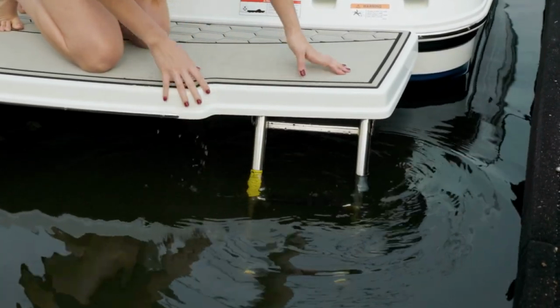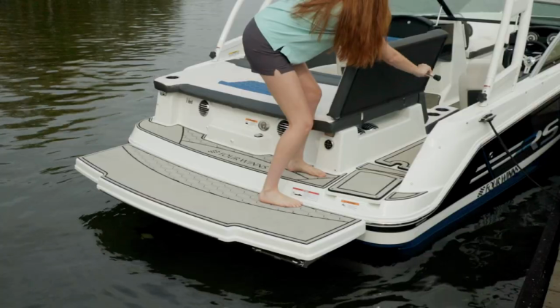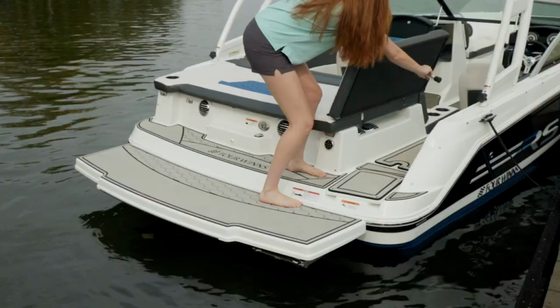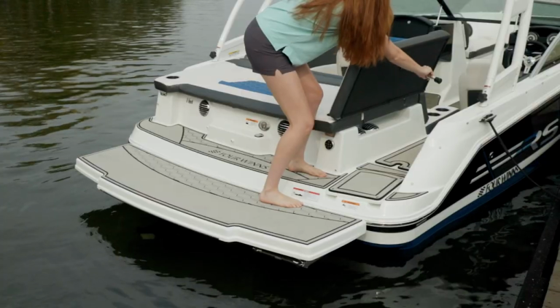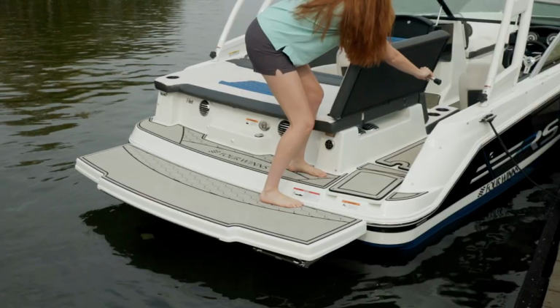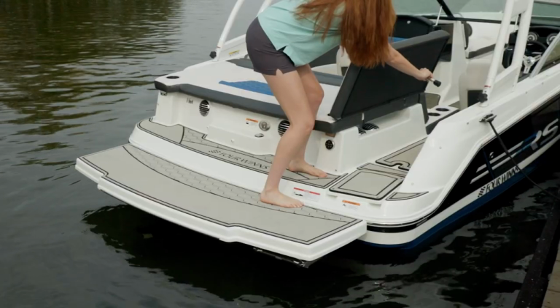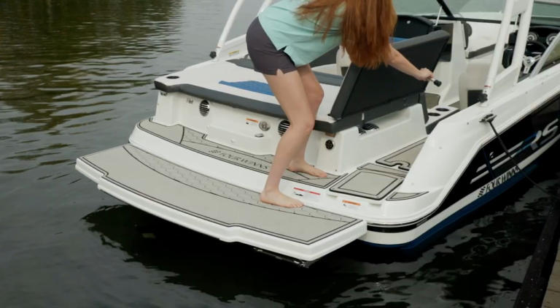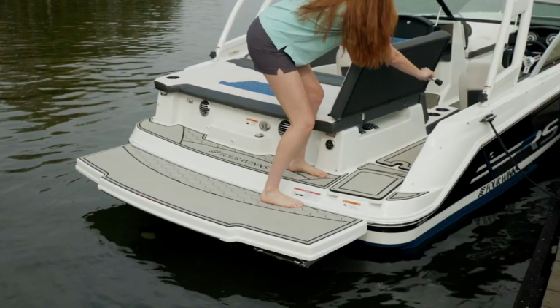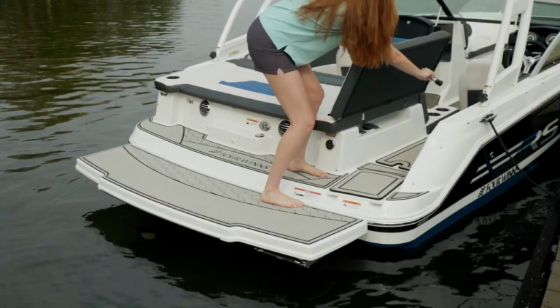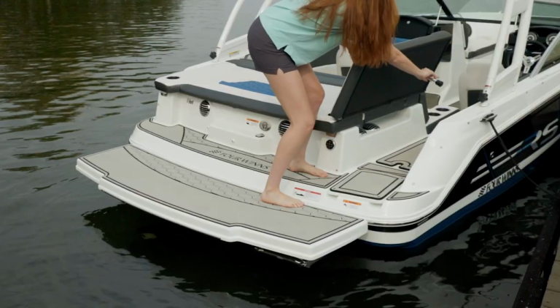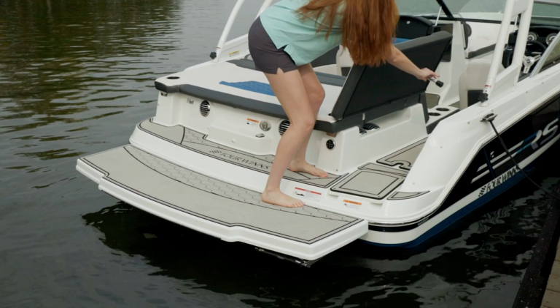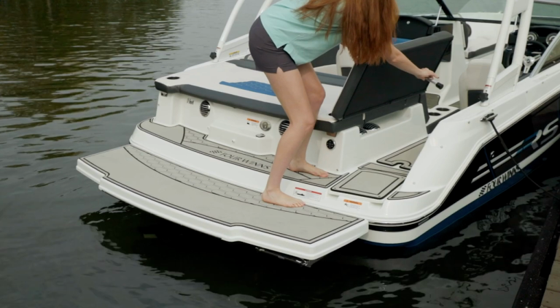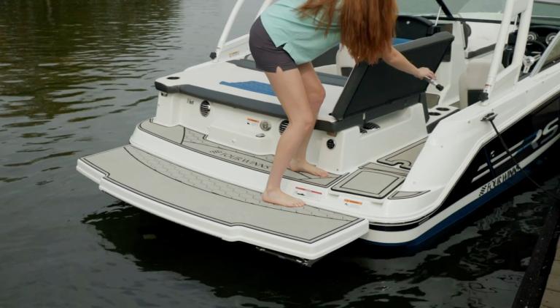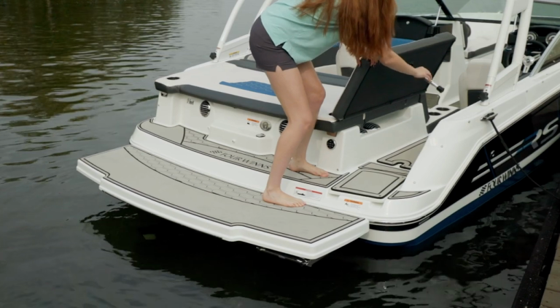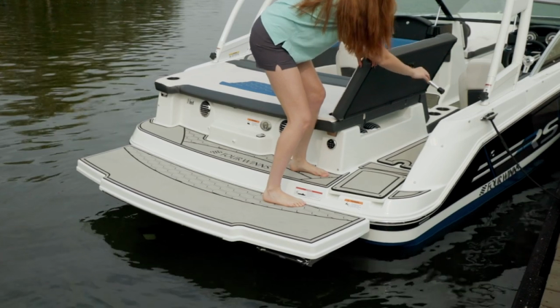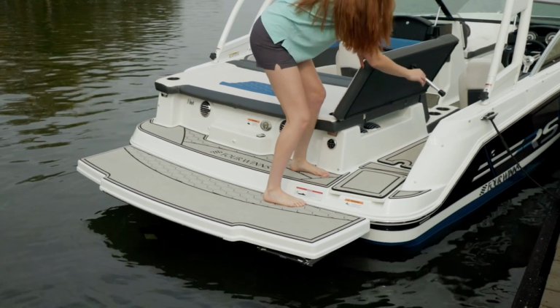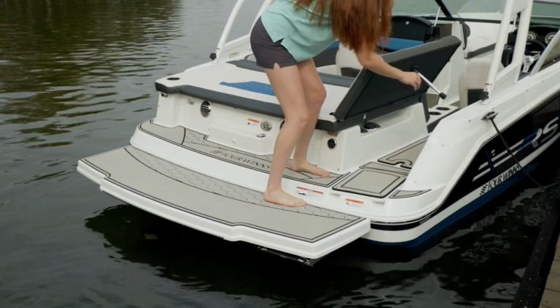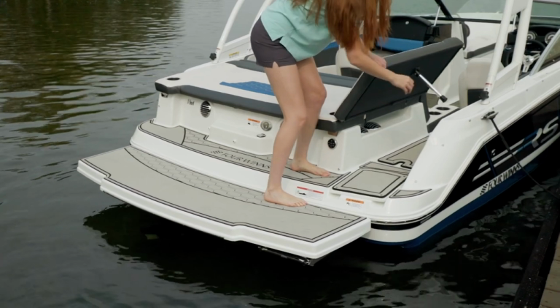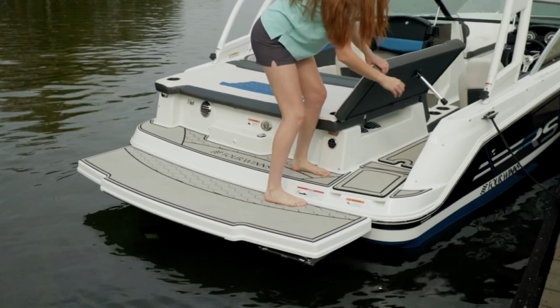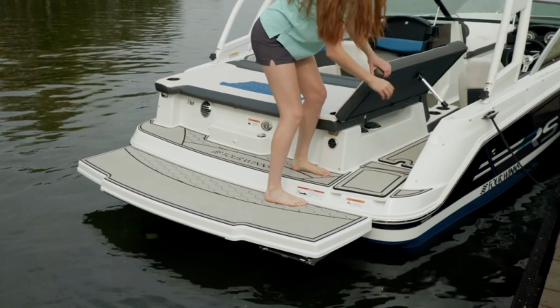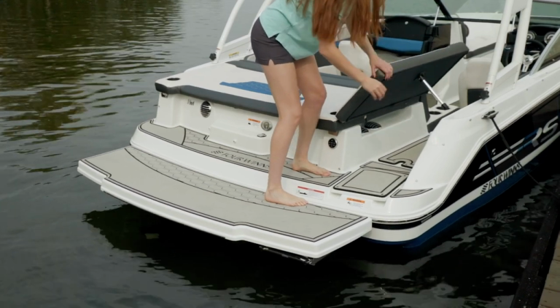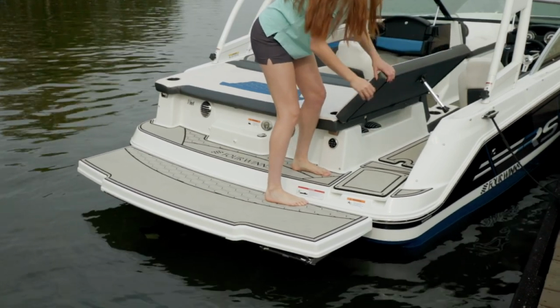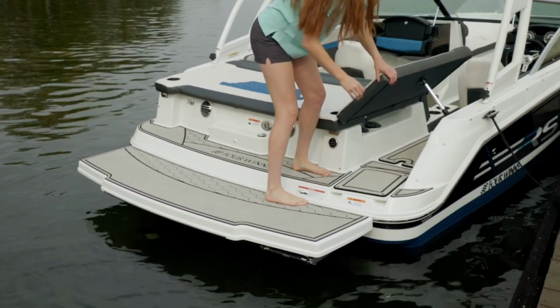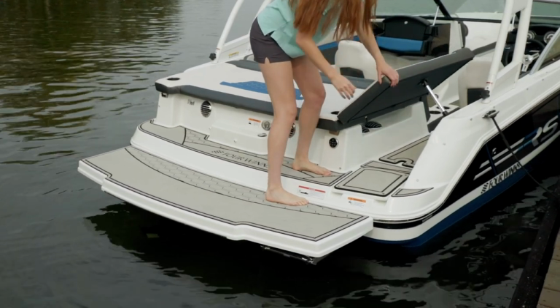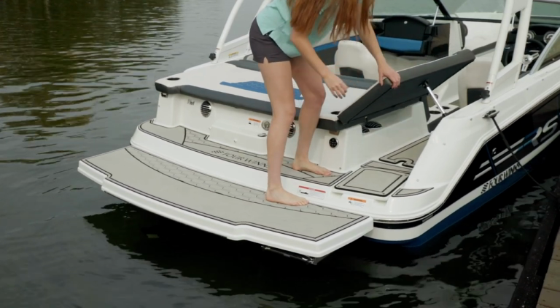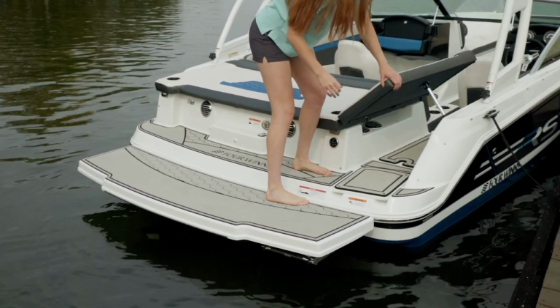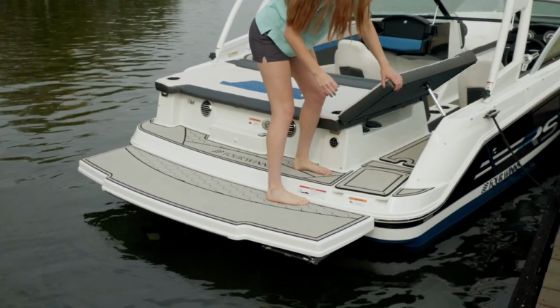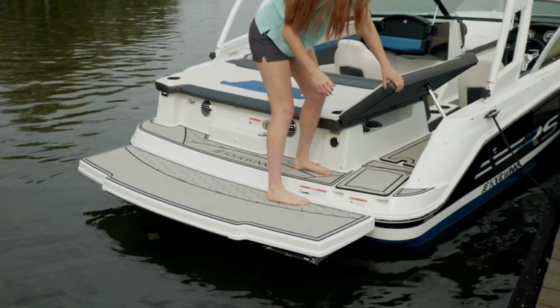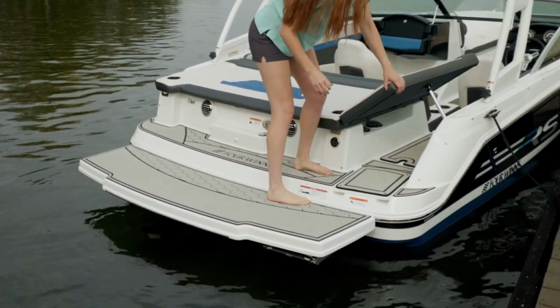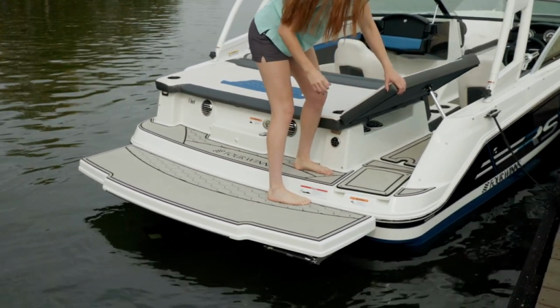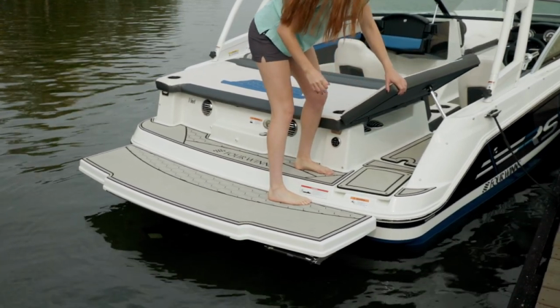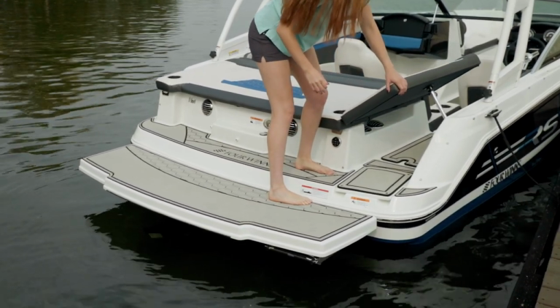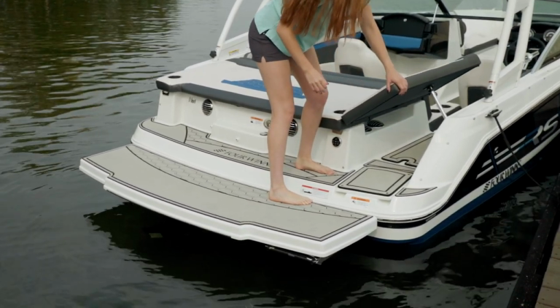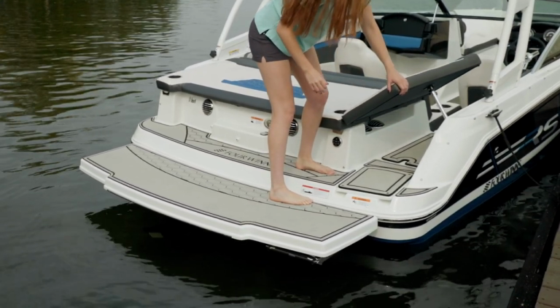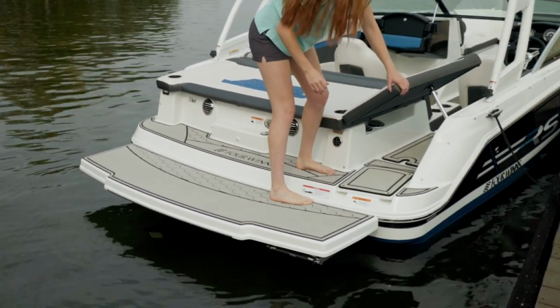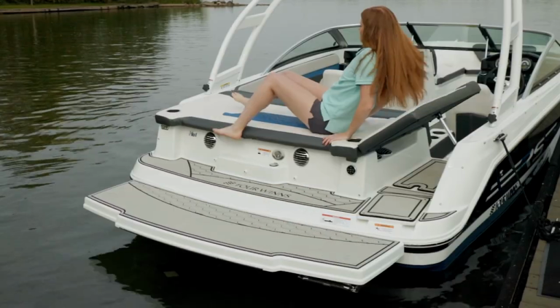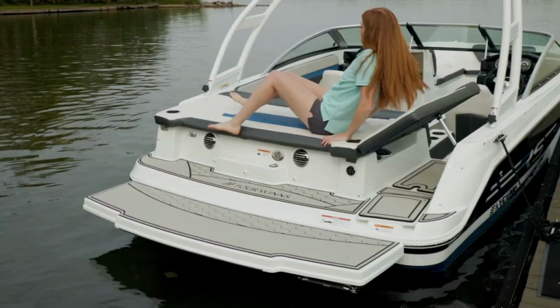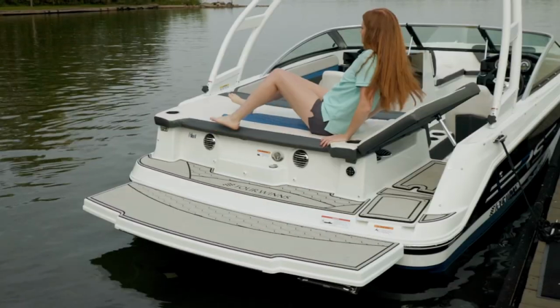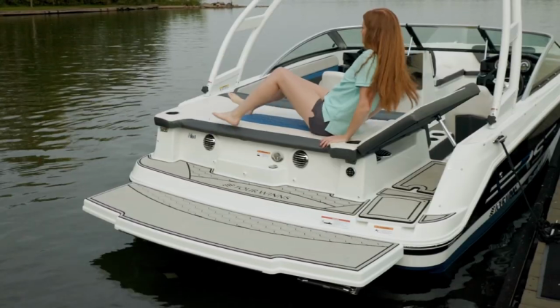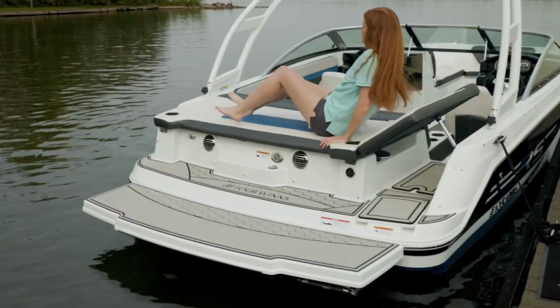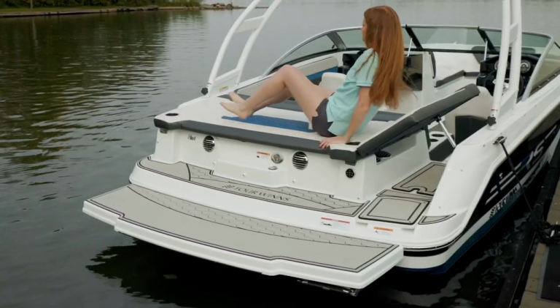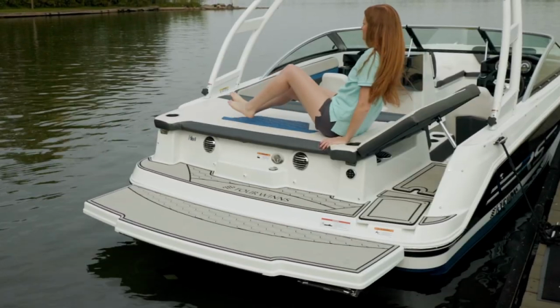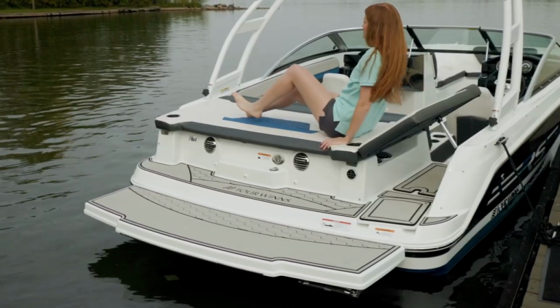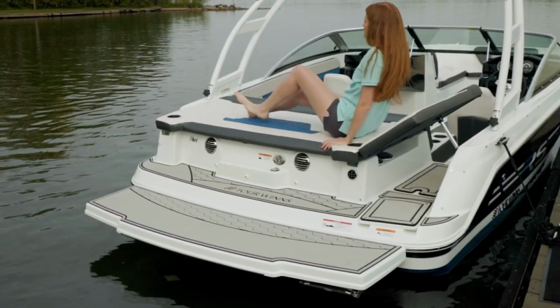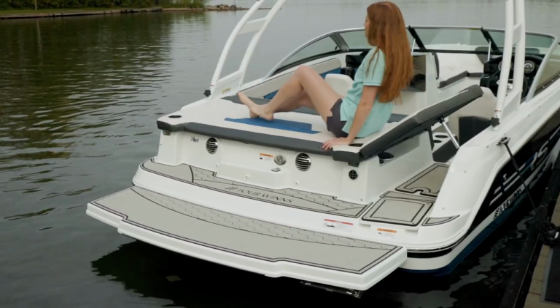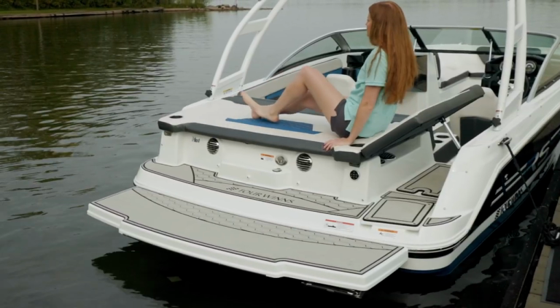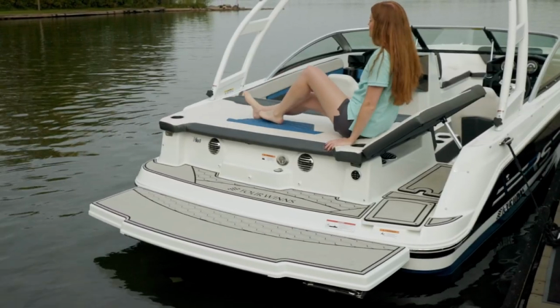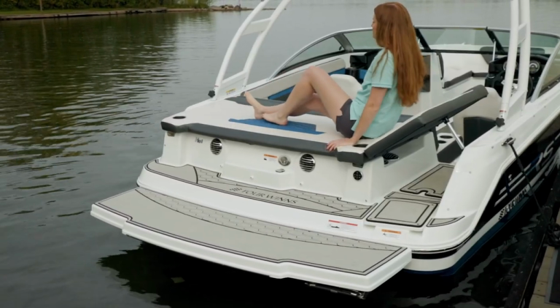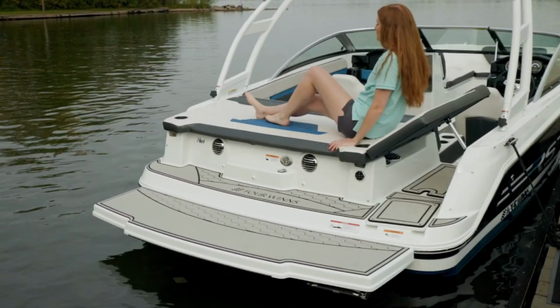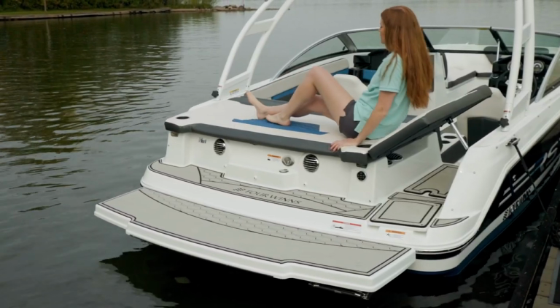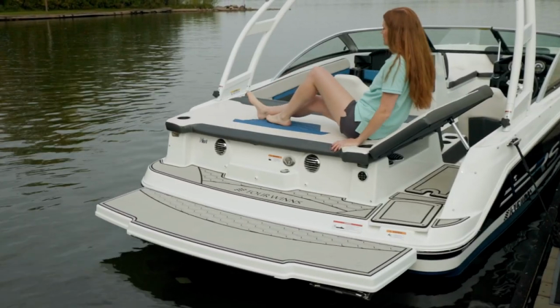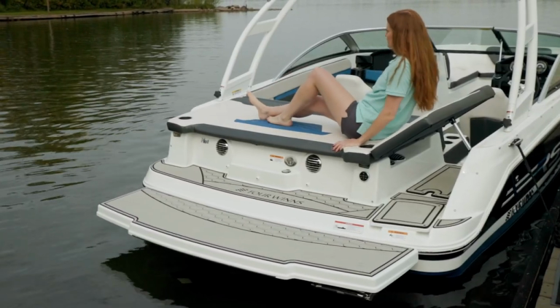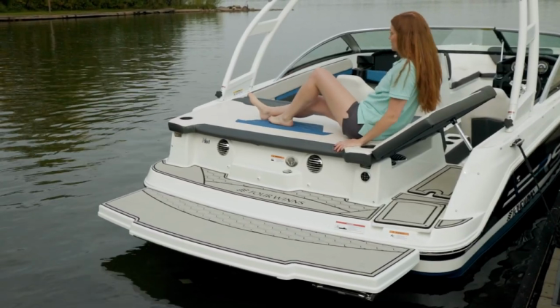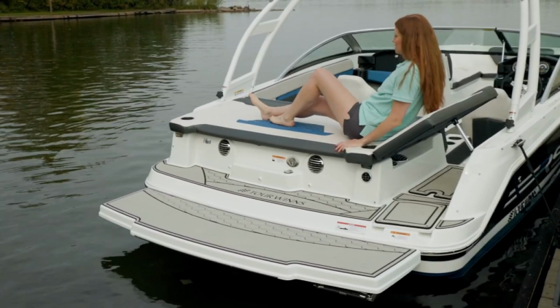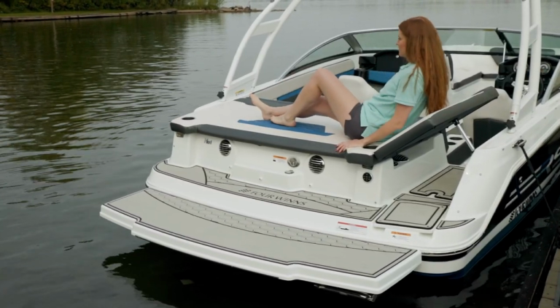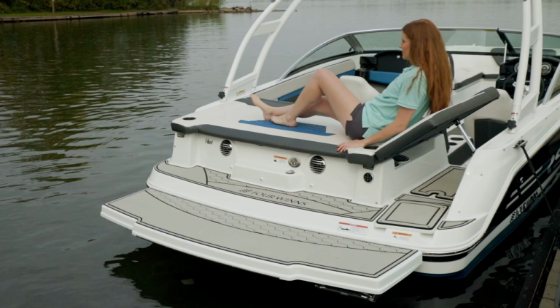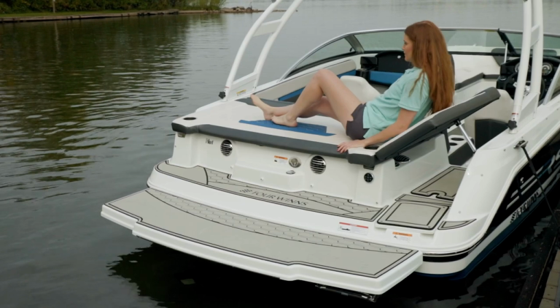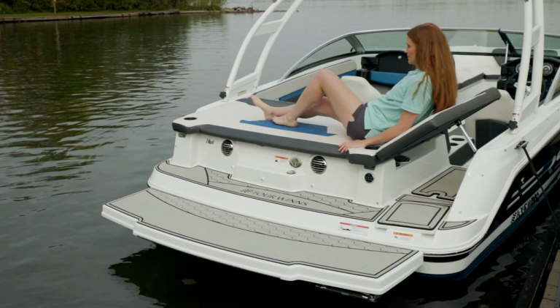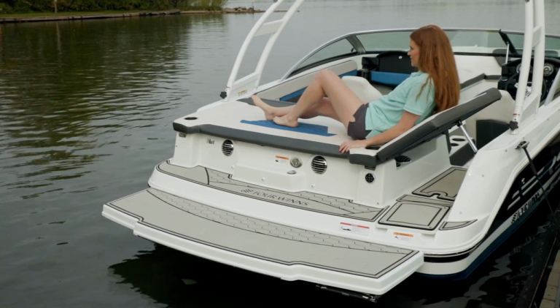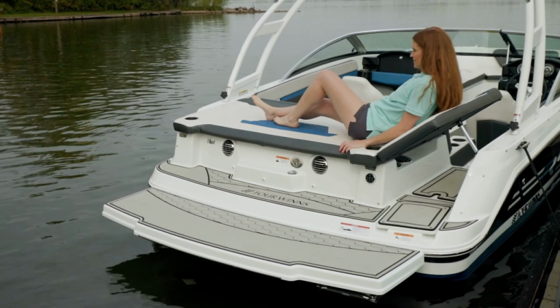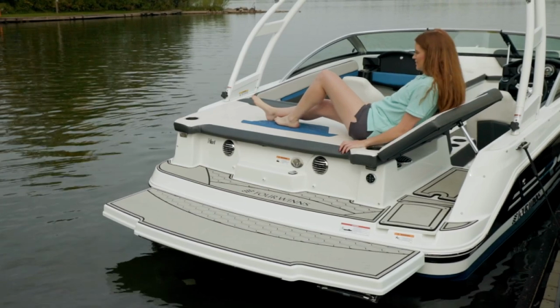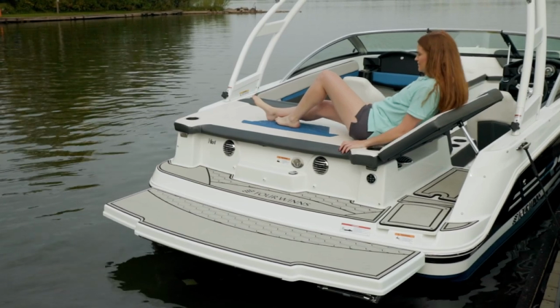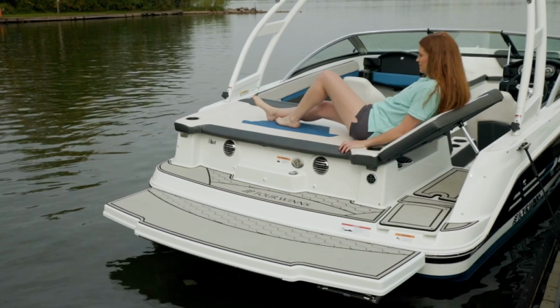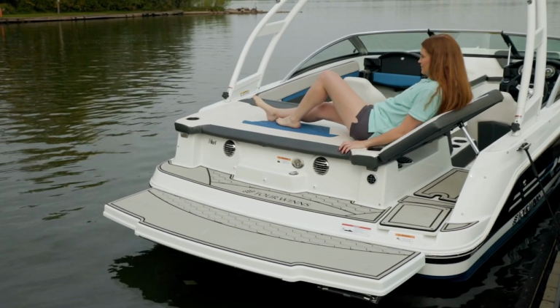The HD1 stern drive features a full-width sun pad. The entry cushion into the cockpit can simply be raised to create a chaise lounge.